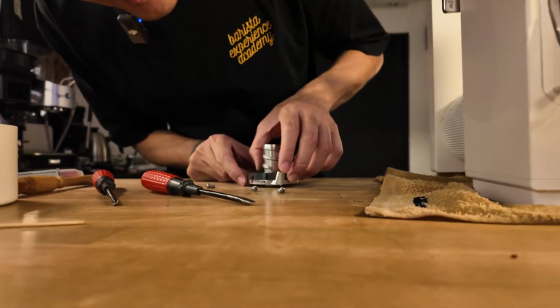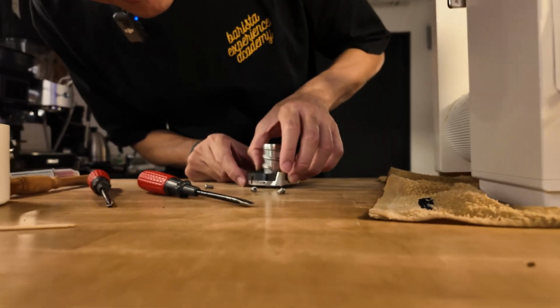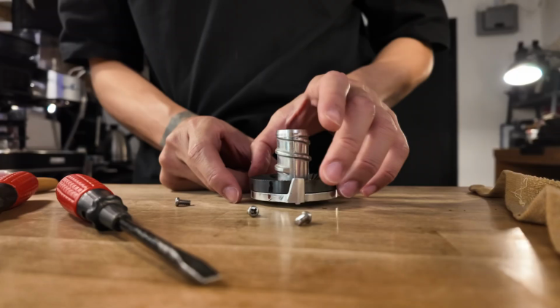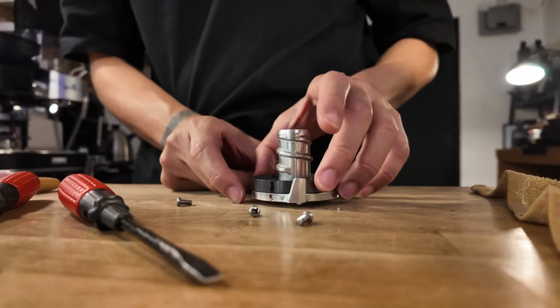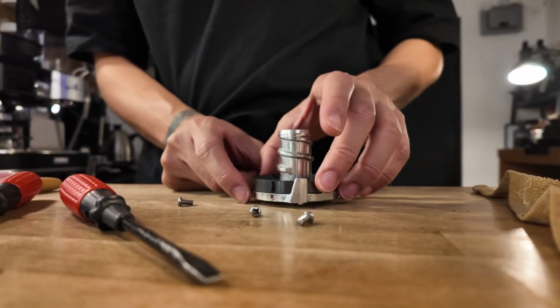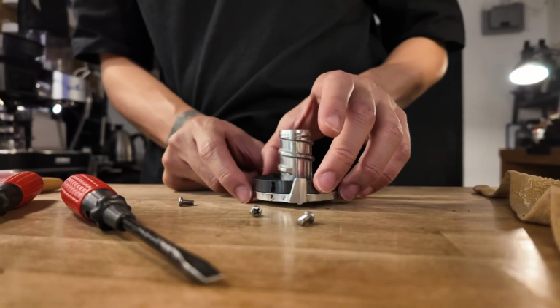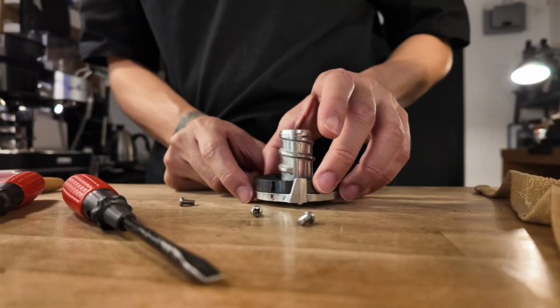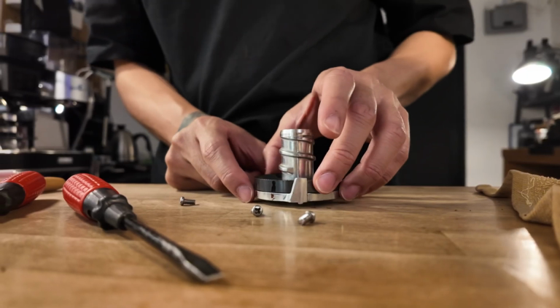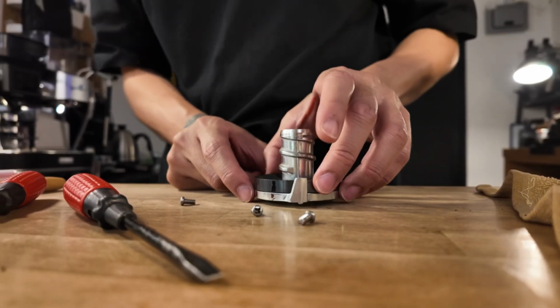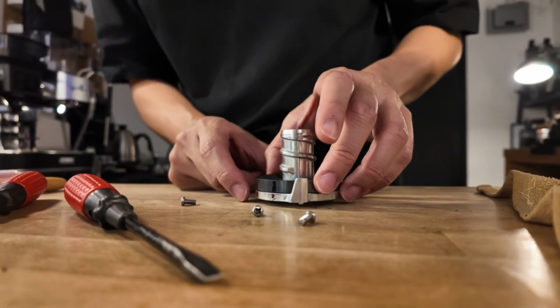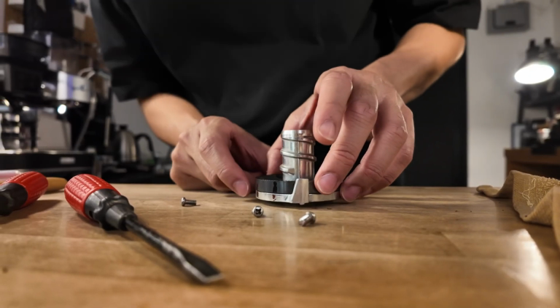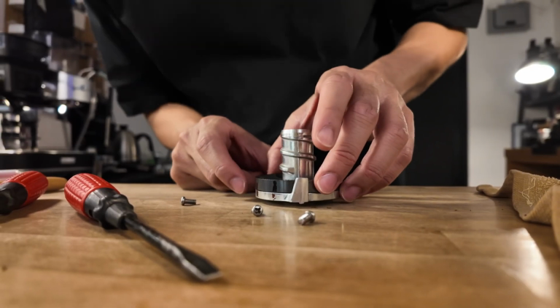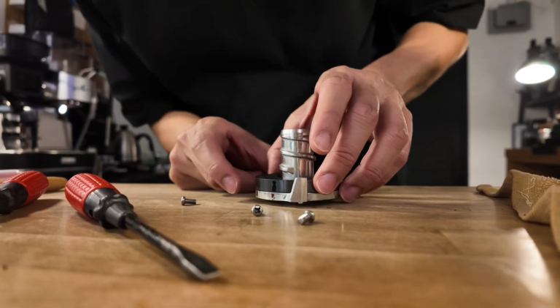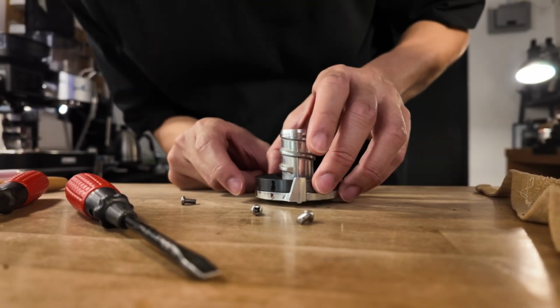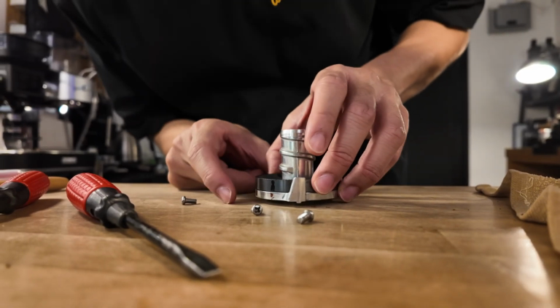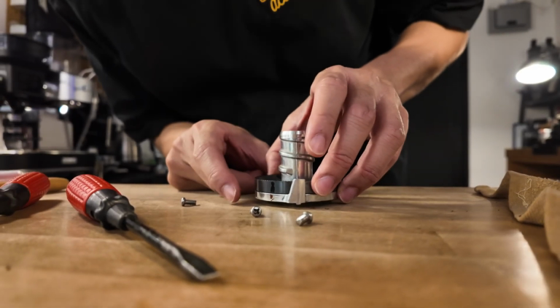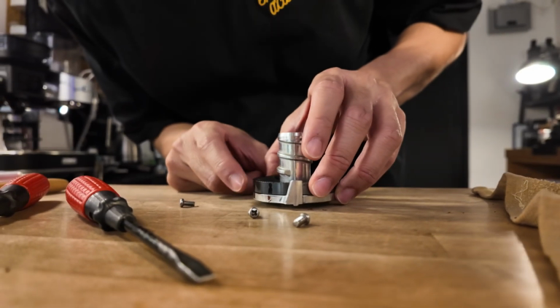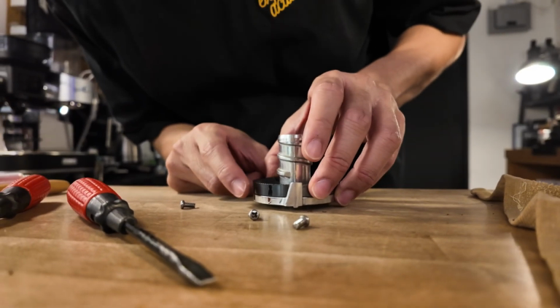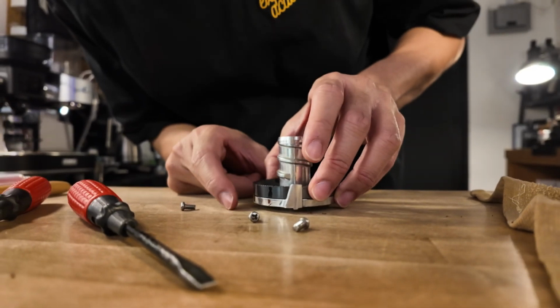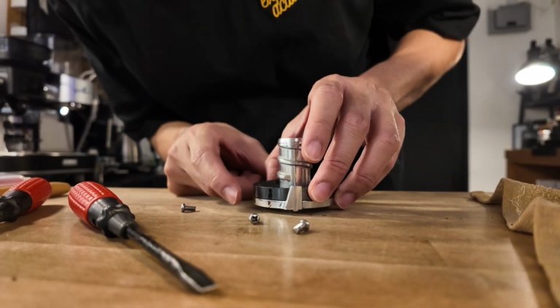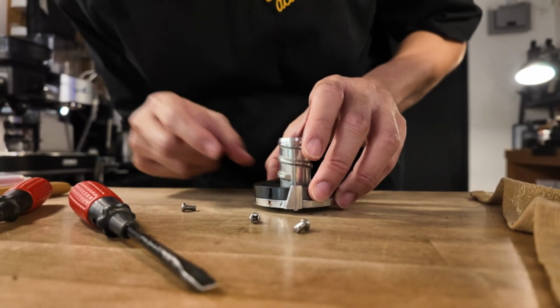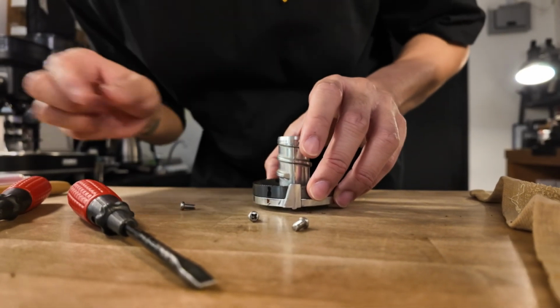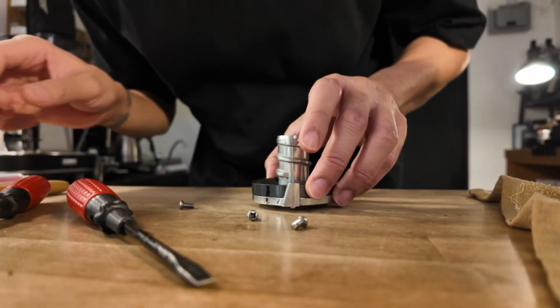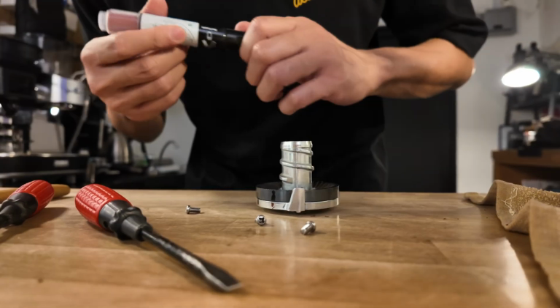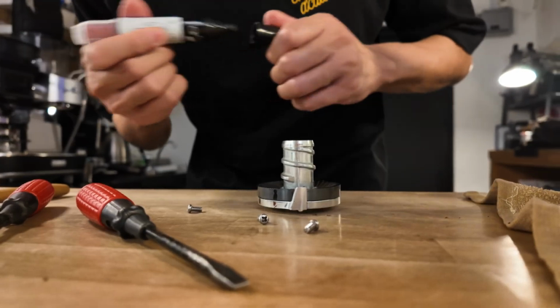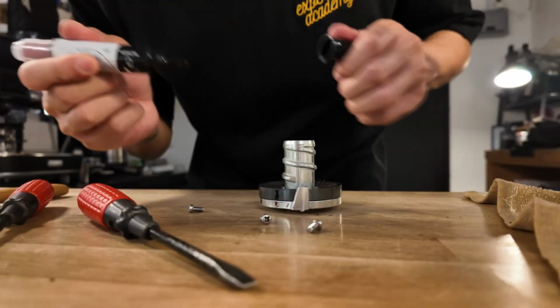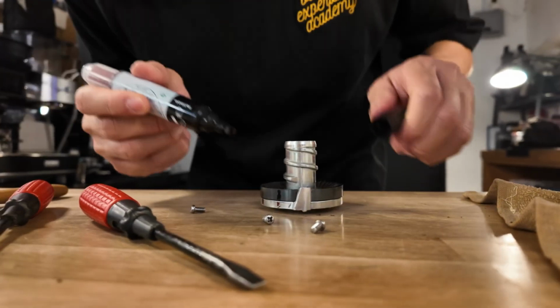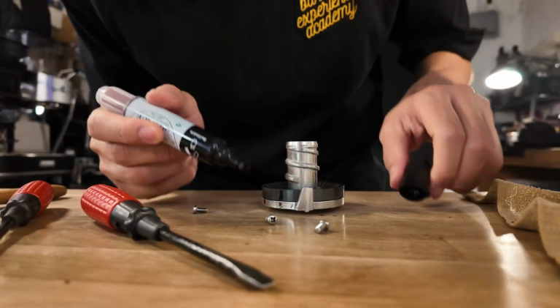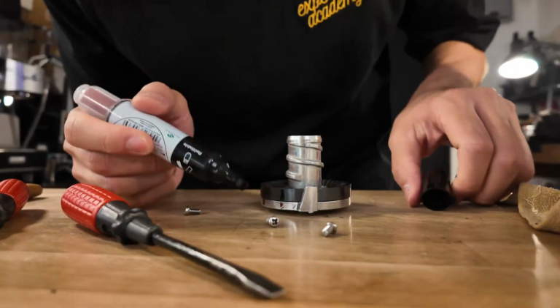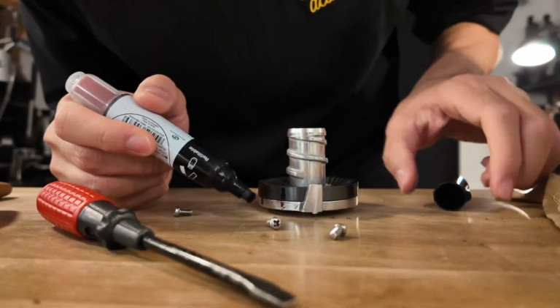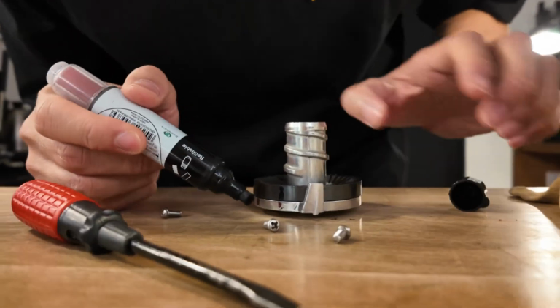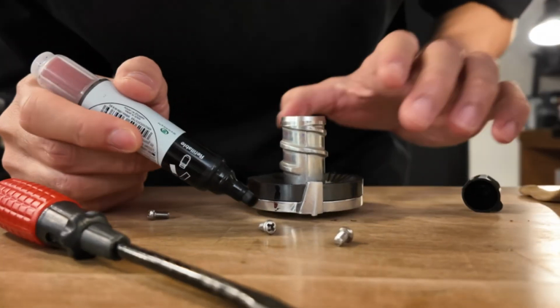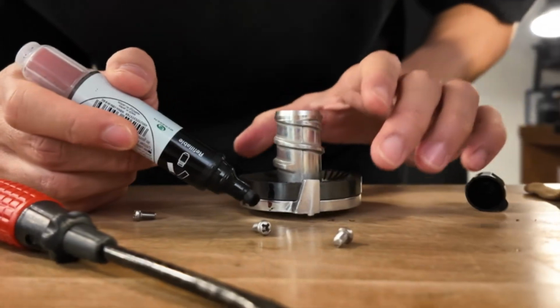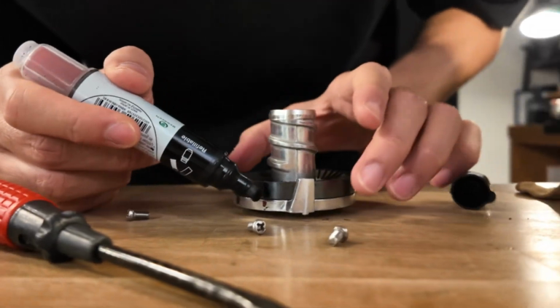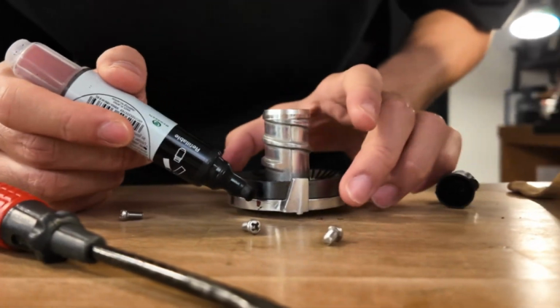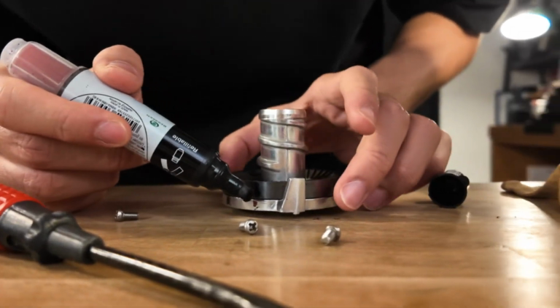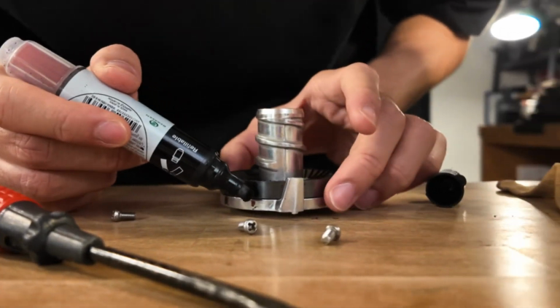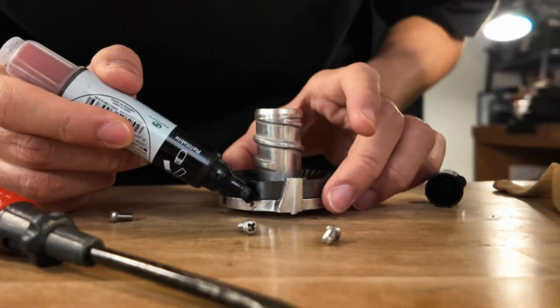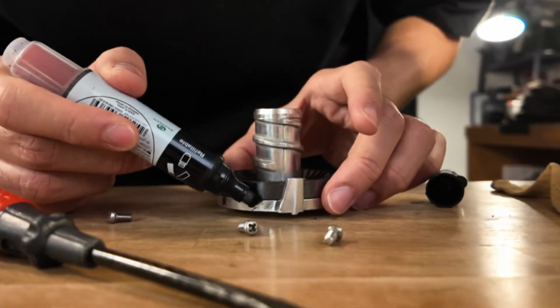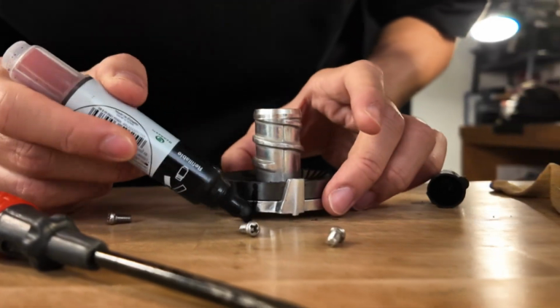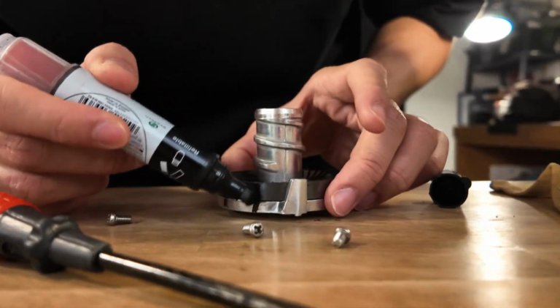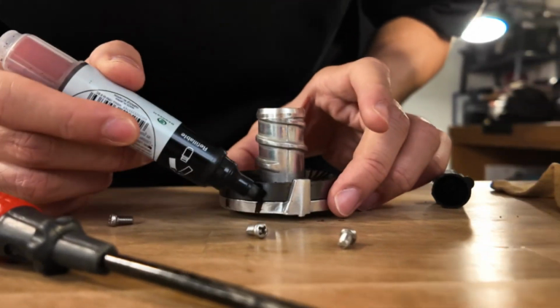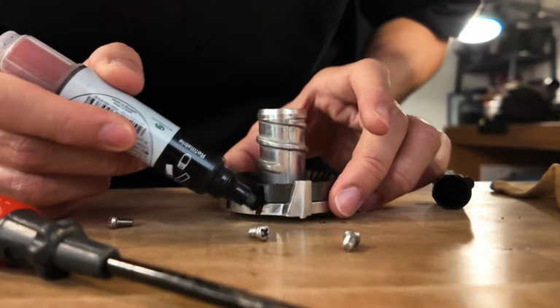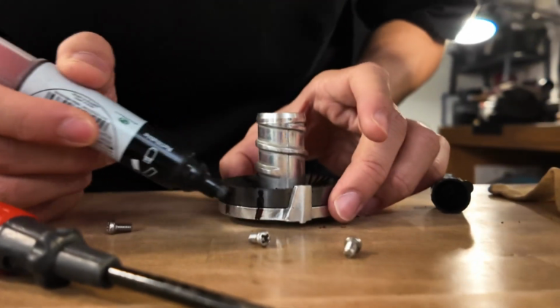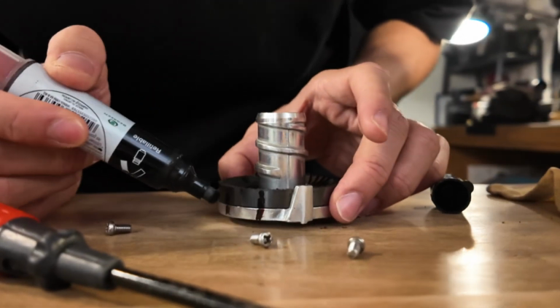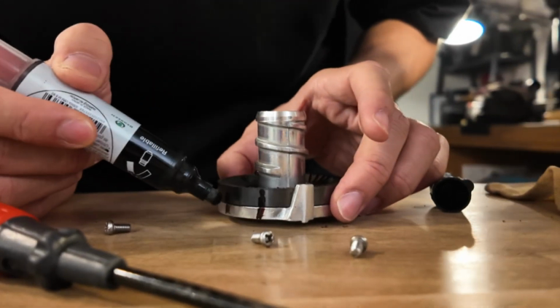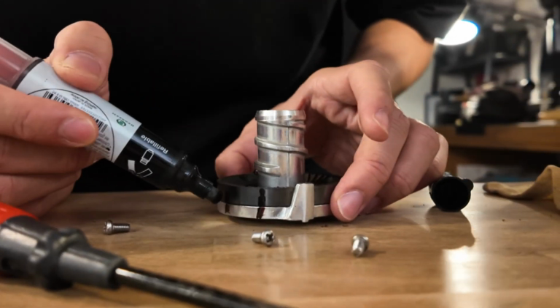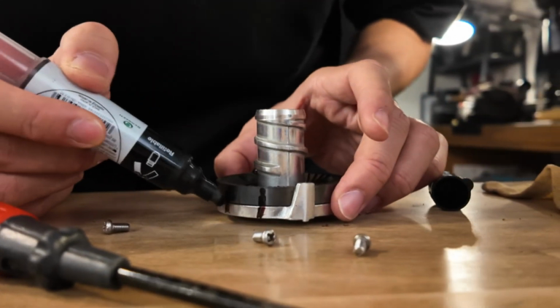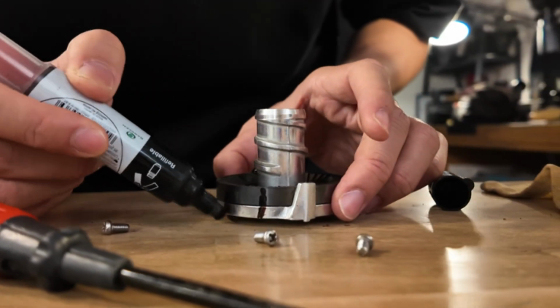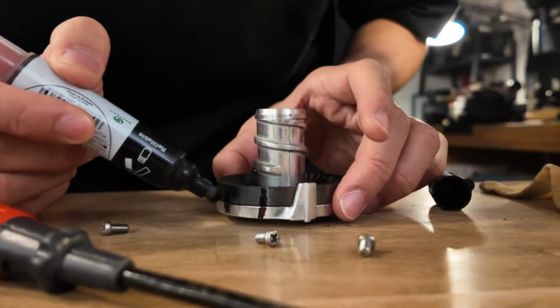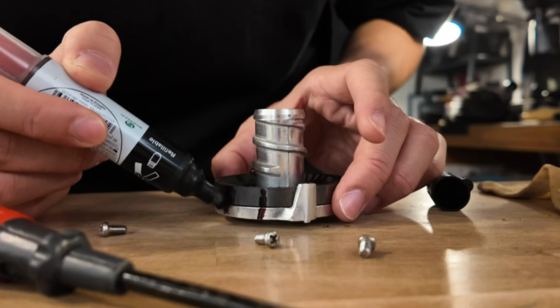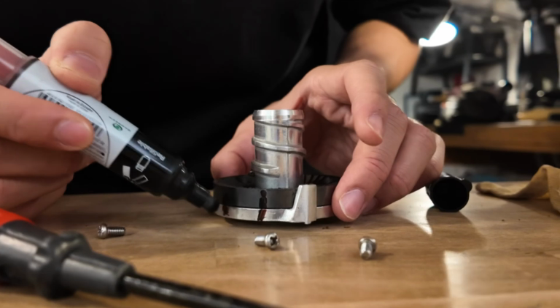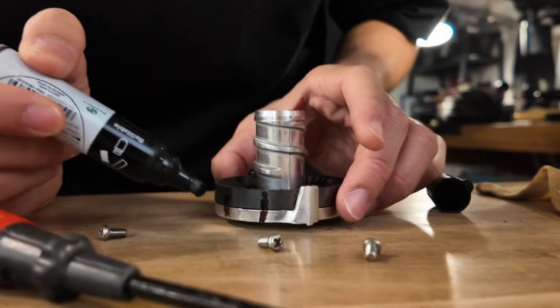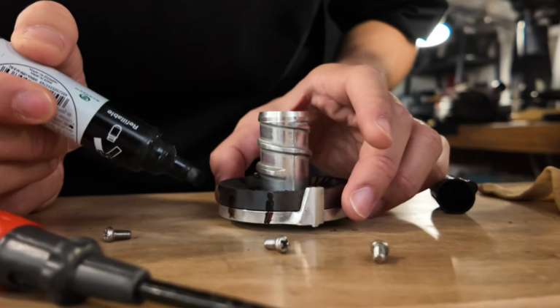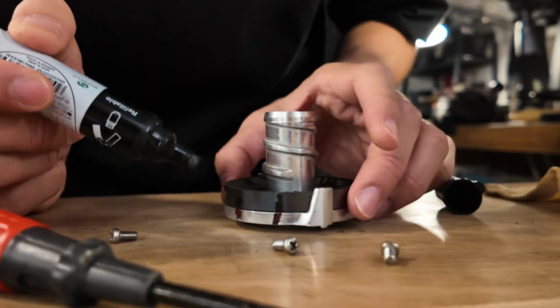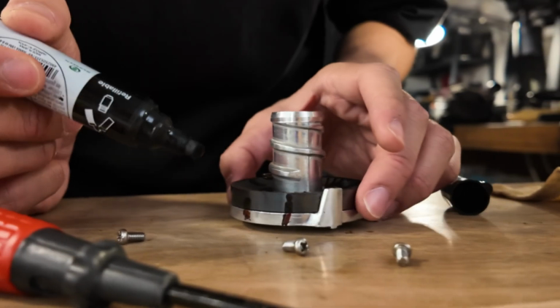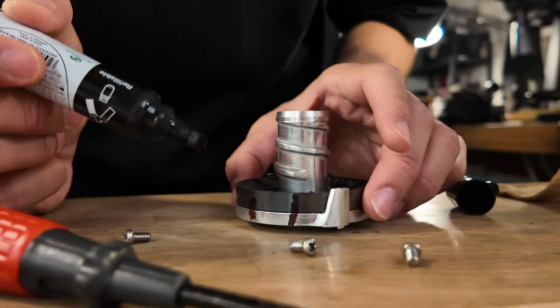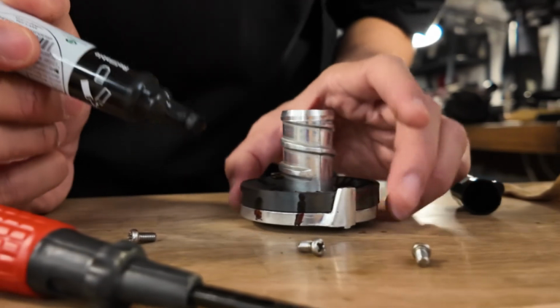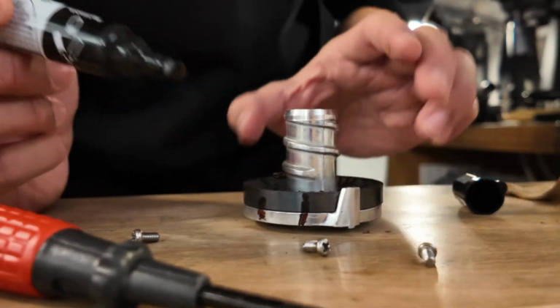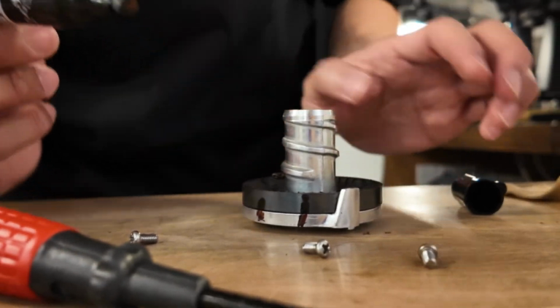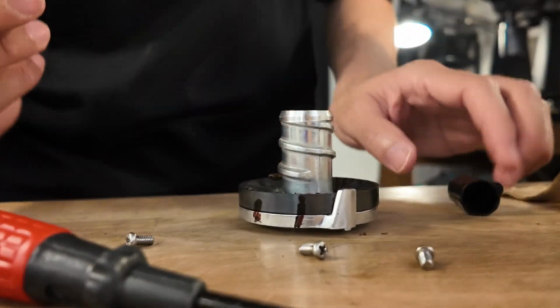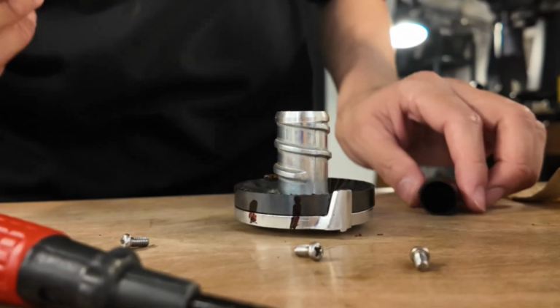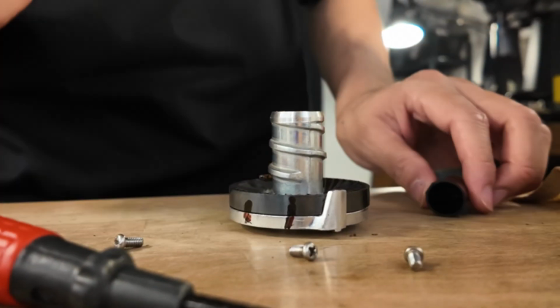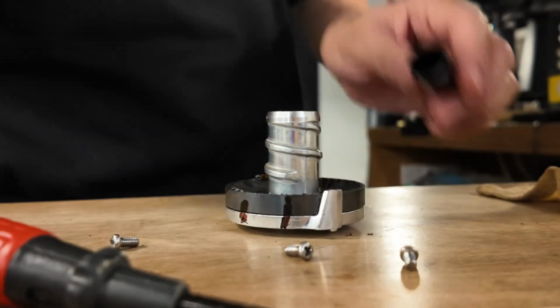Make sure these two parts are aligned — these are our position markers. Make sure these two parts are aligned.